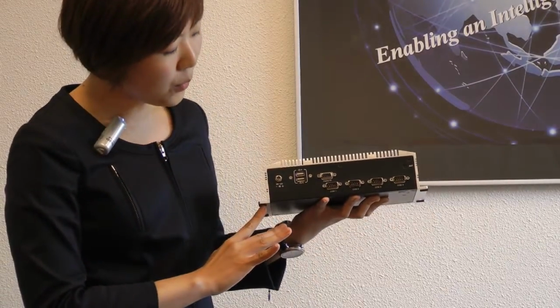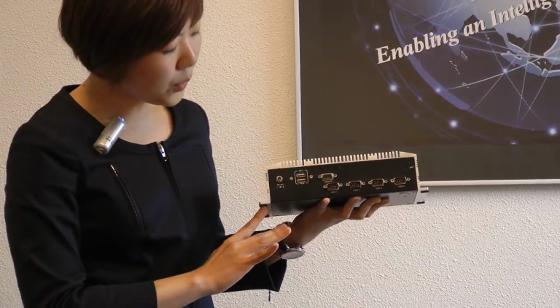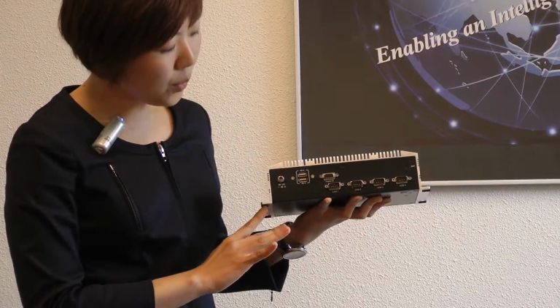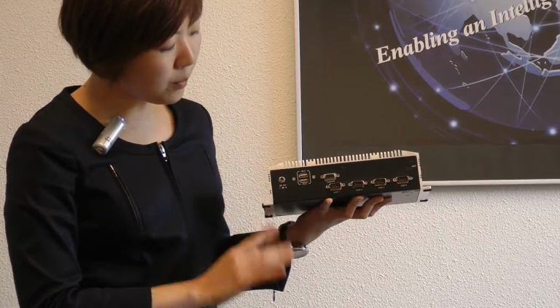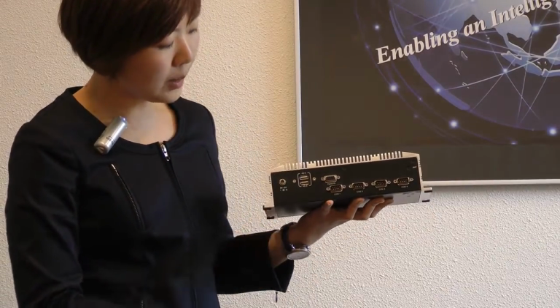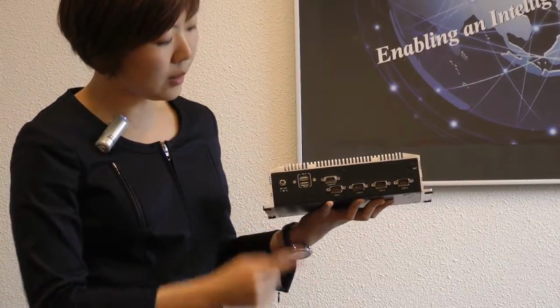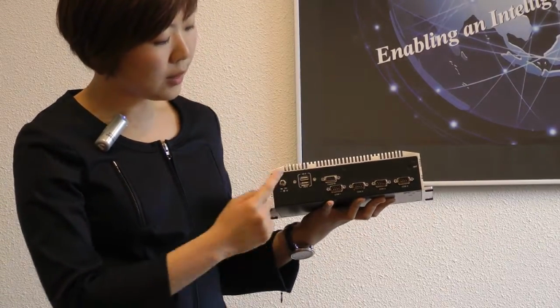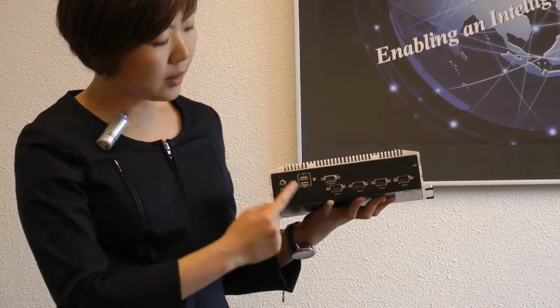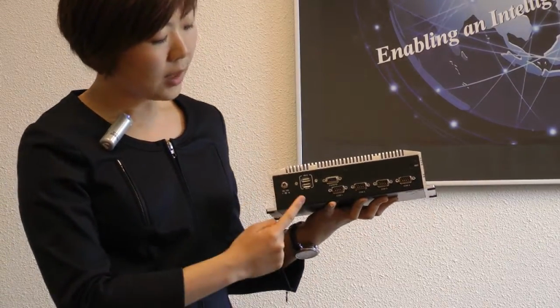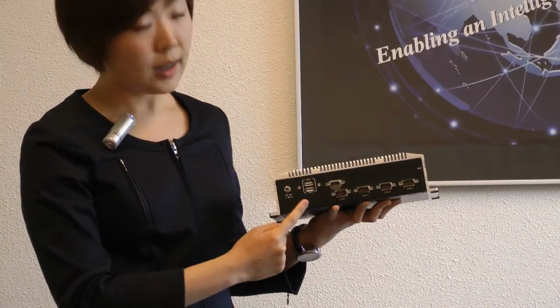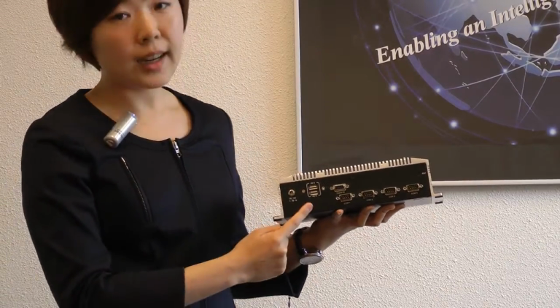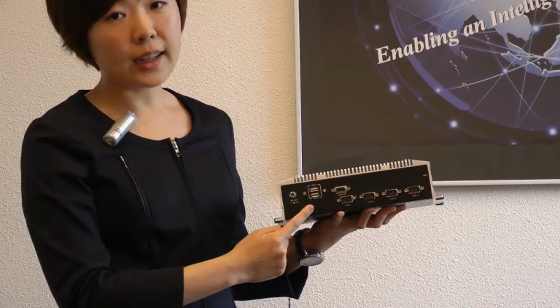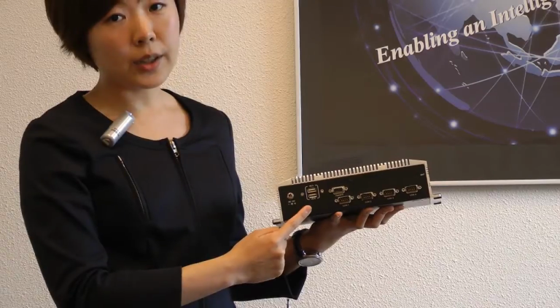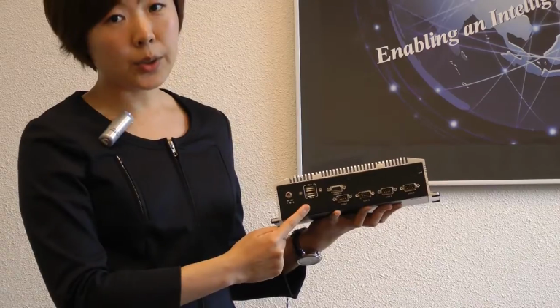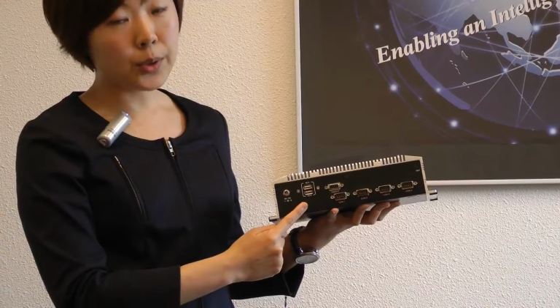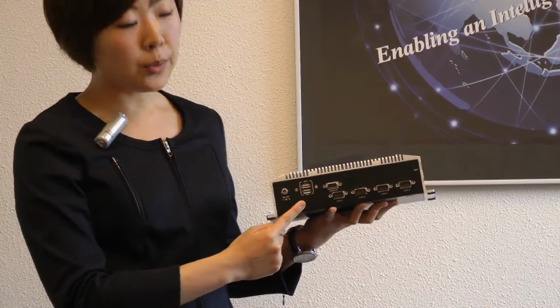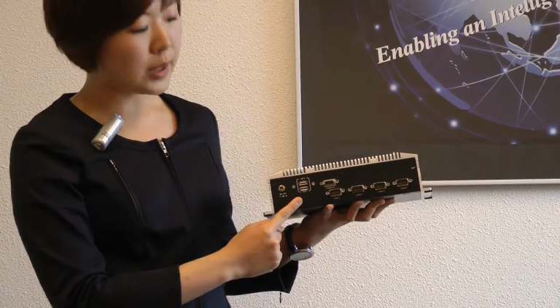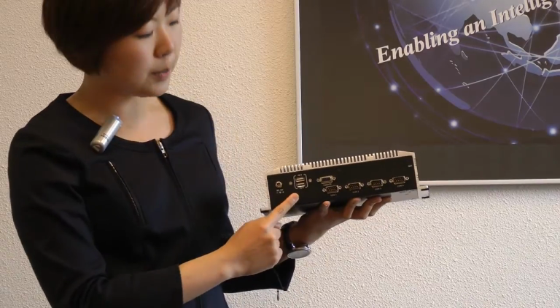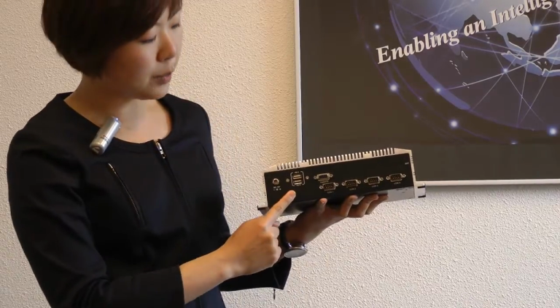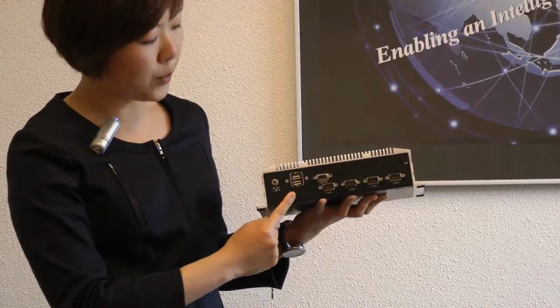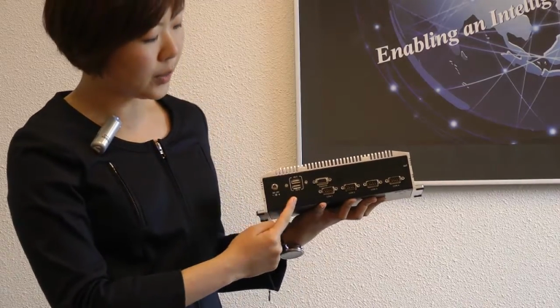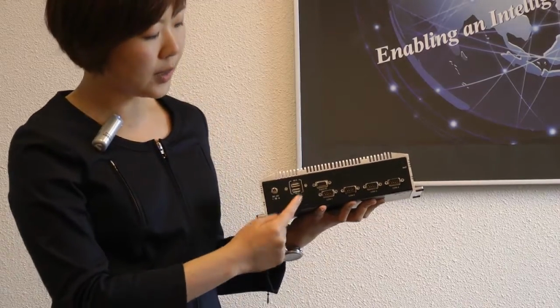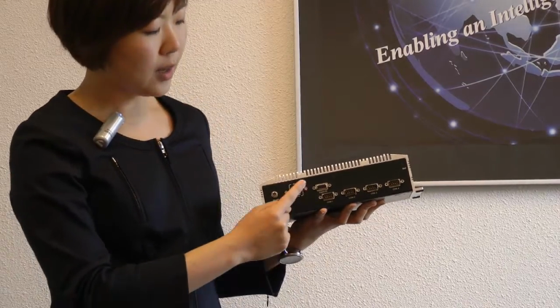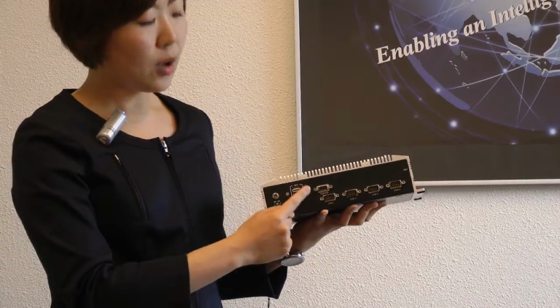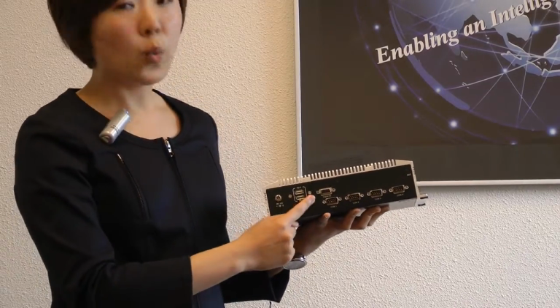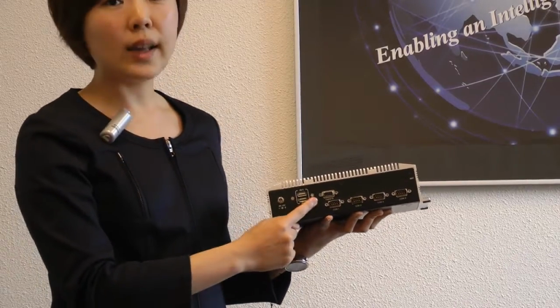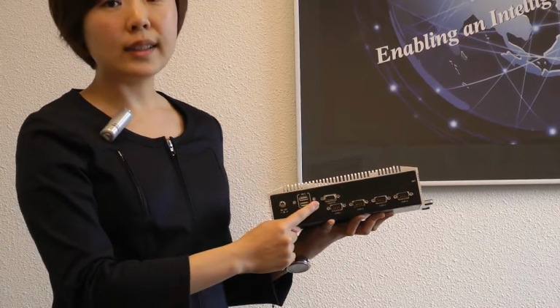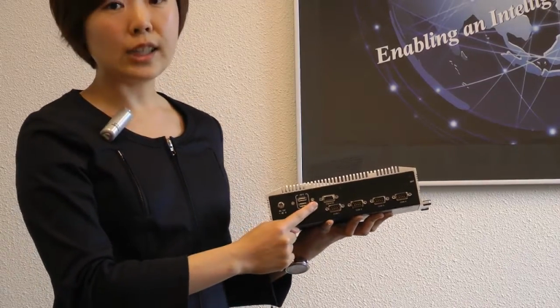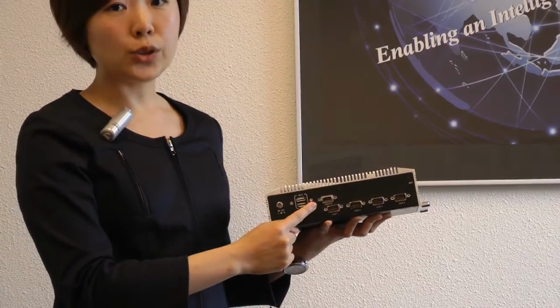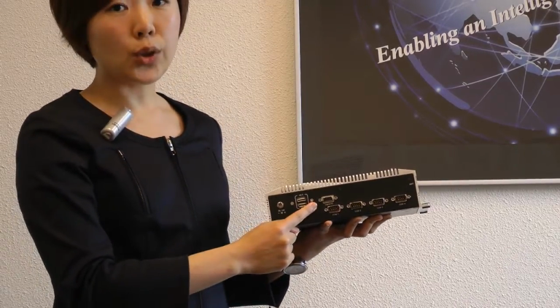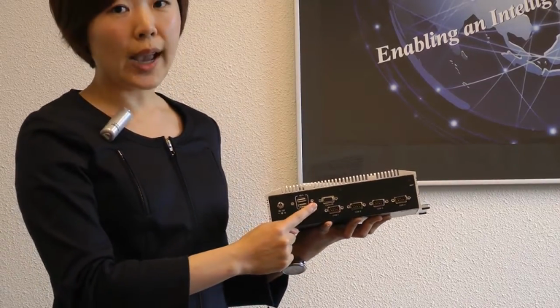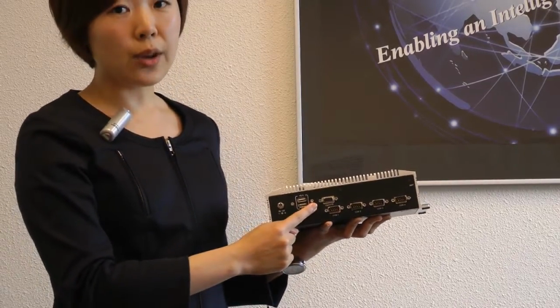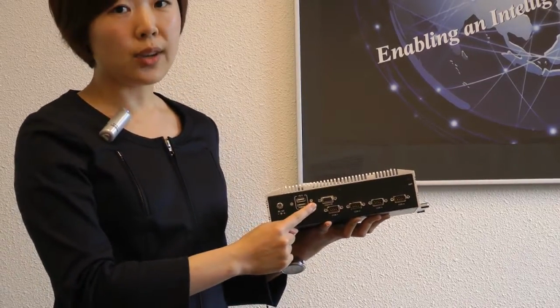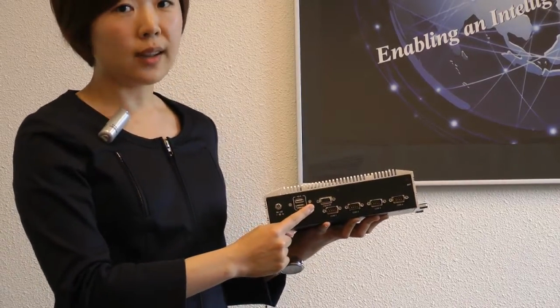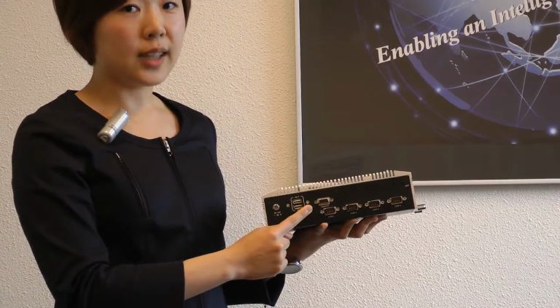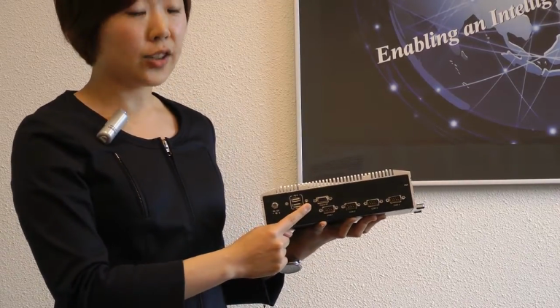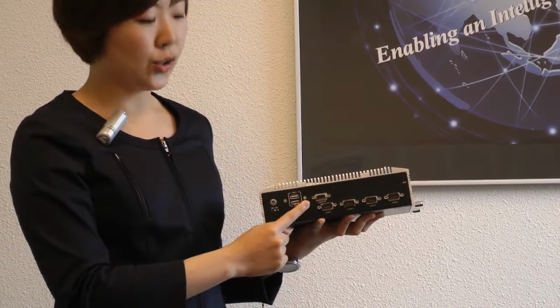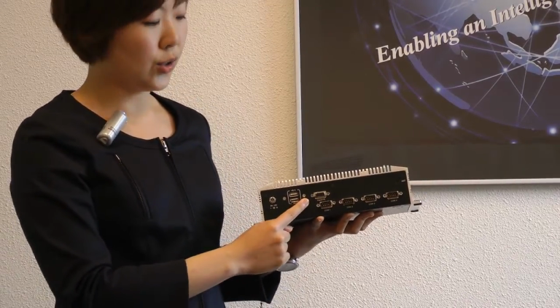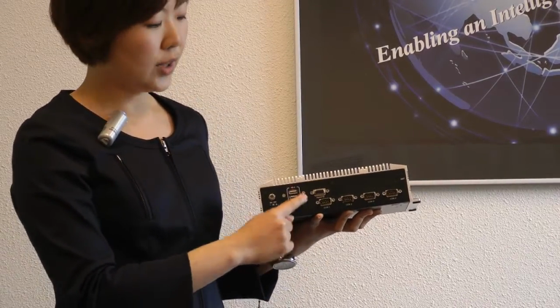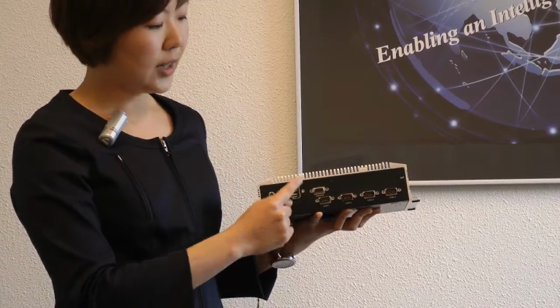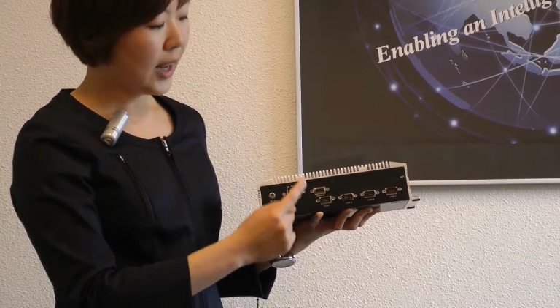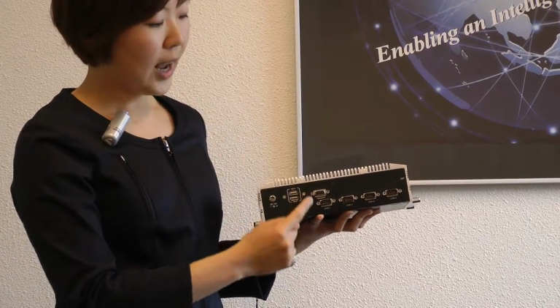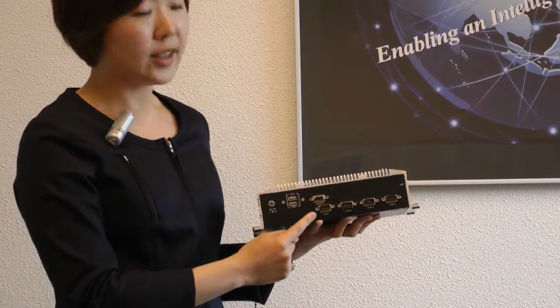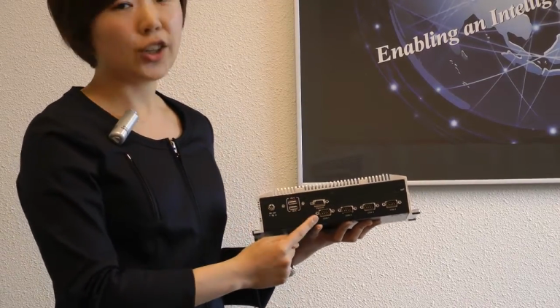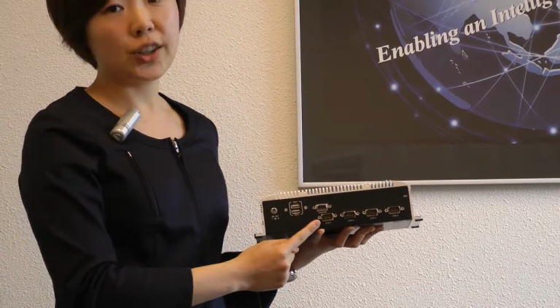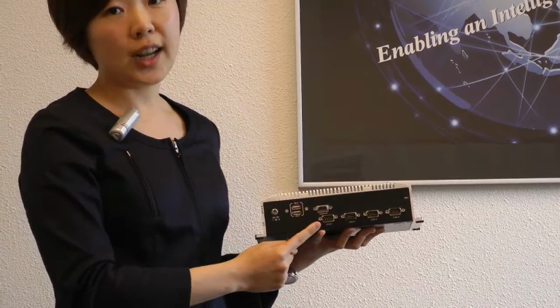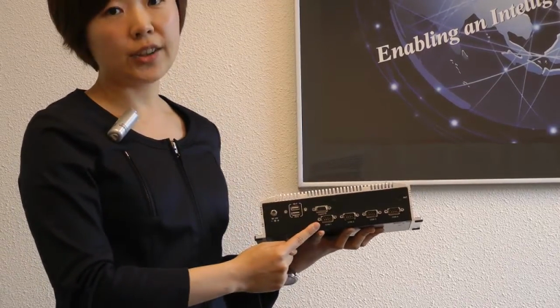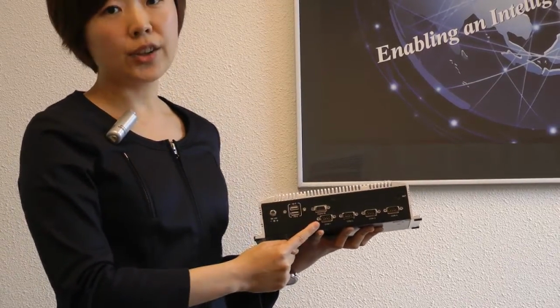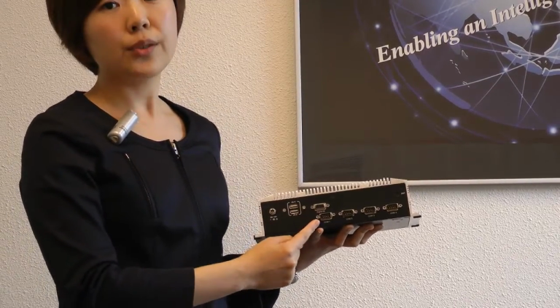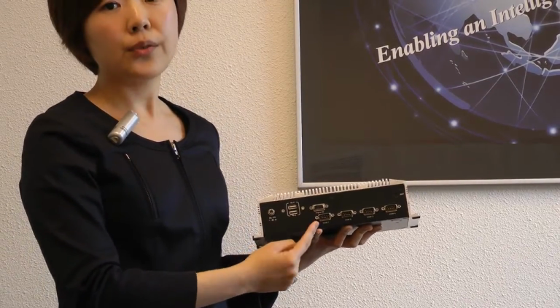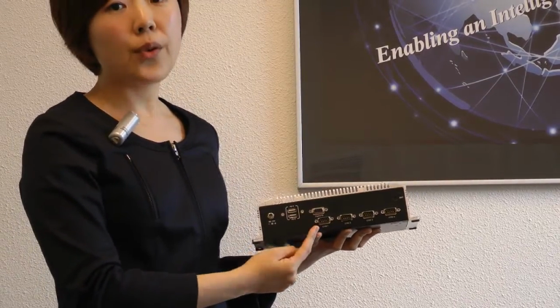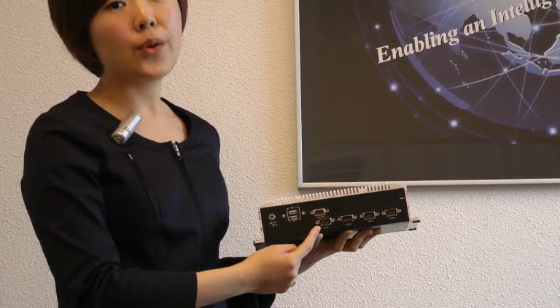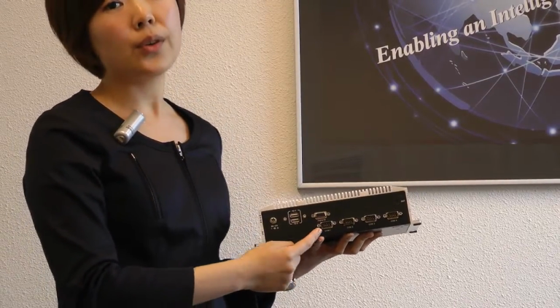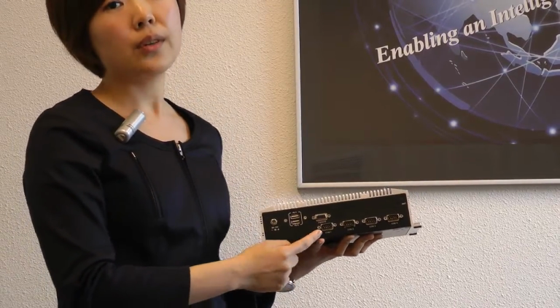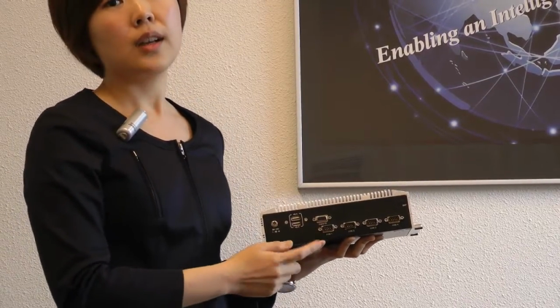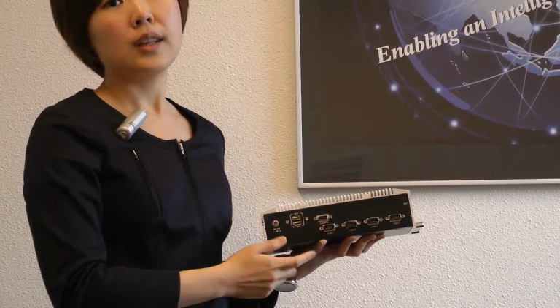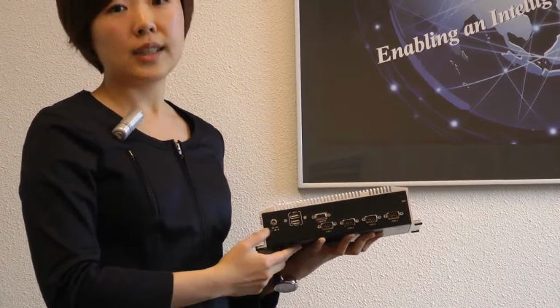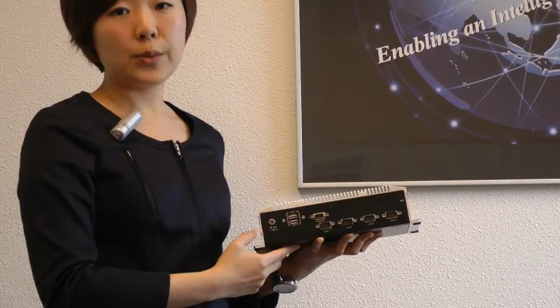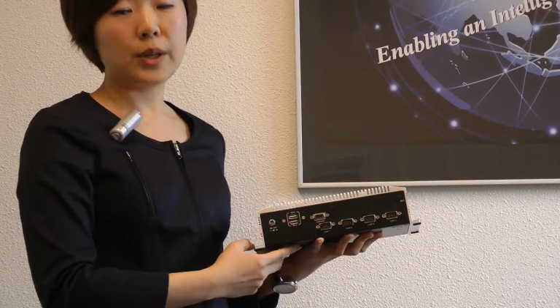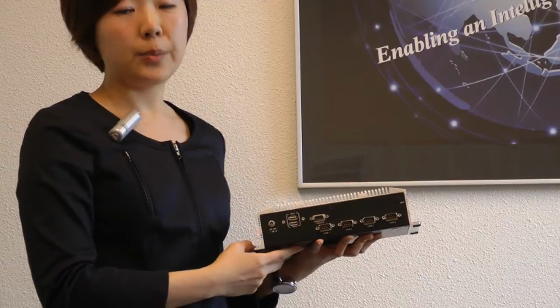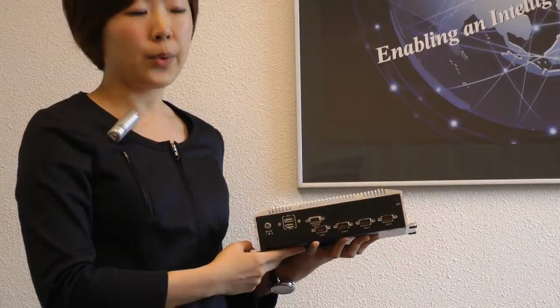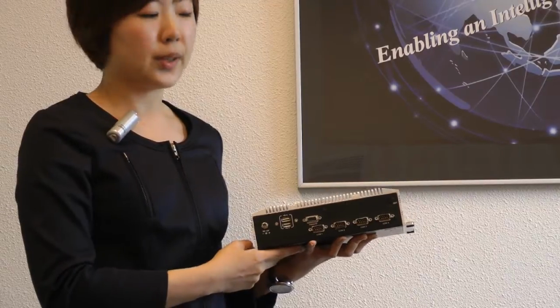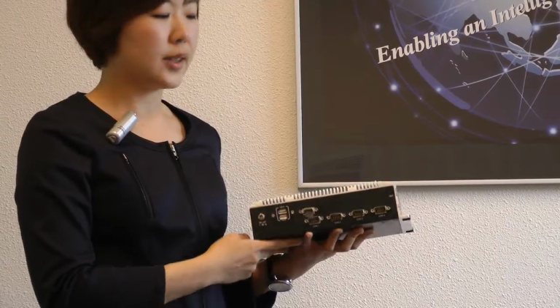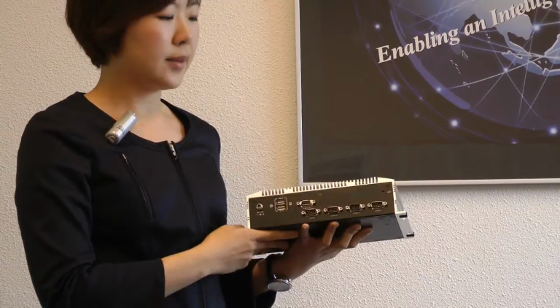Moreover, there are another two USB ports, one digital I/O connector, and another four serial ports.